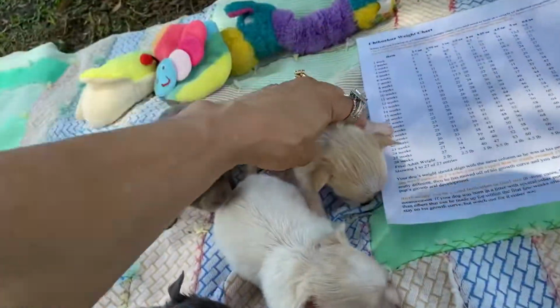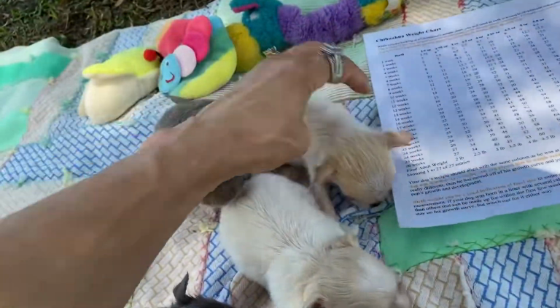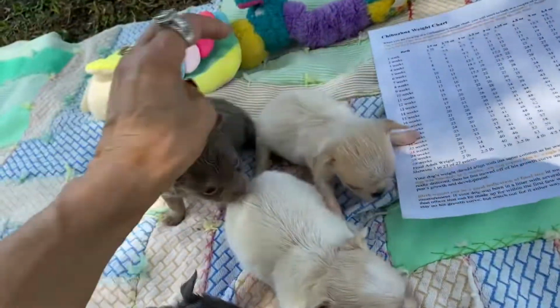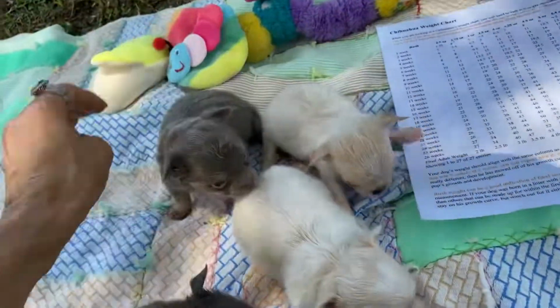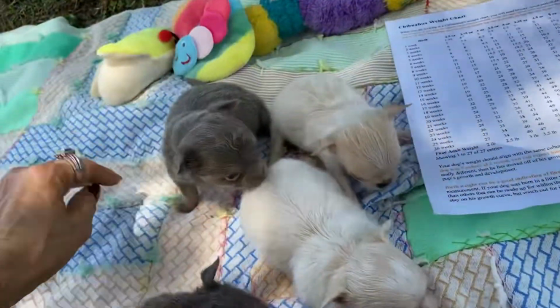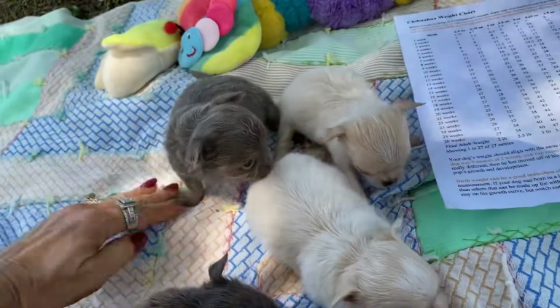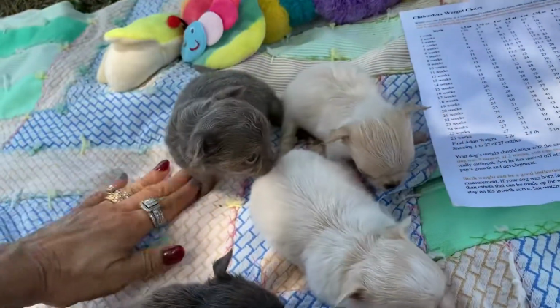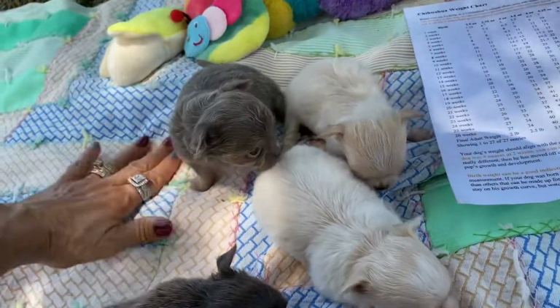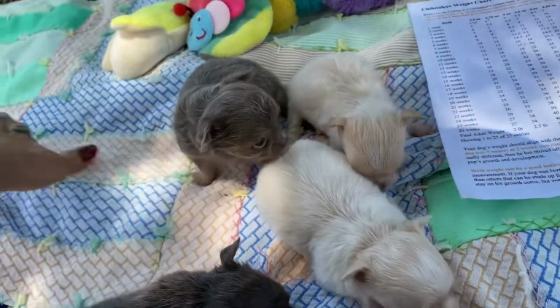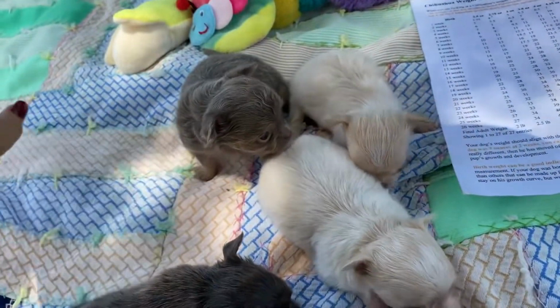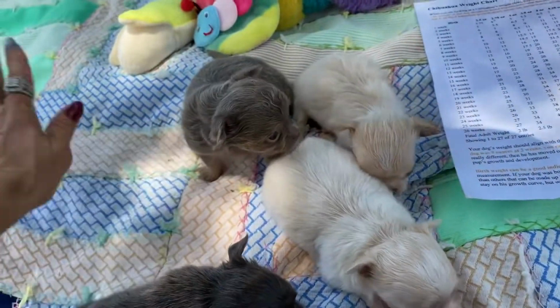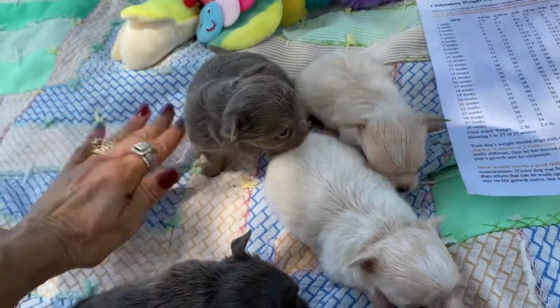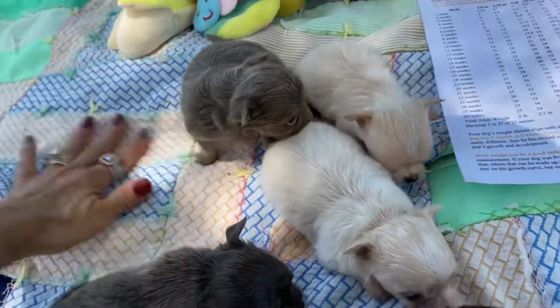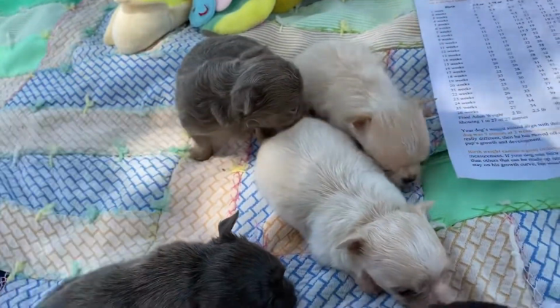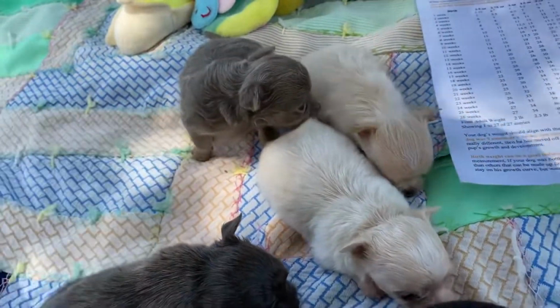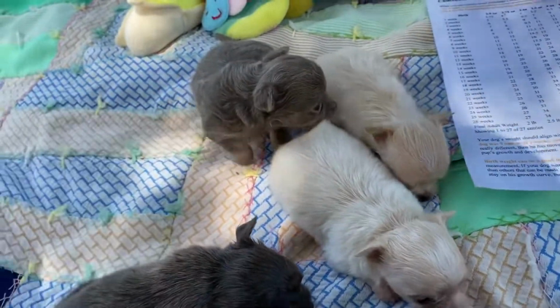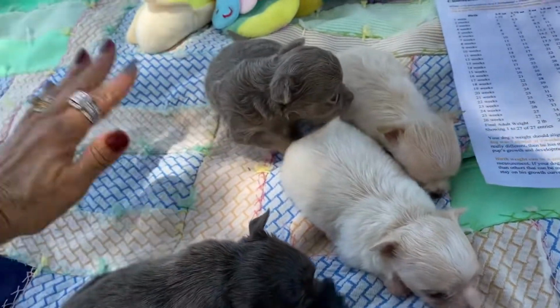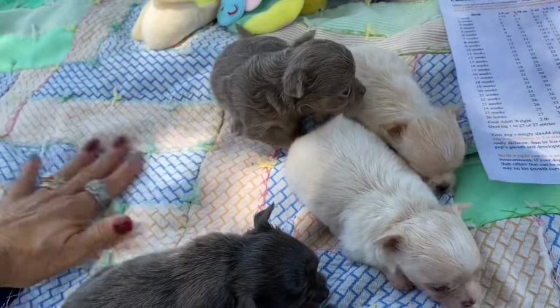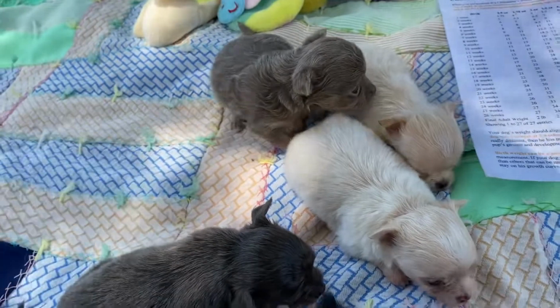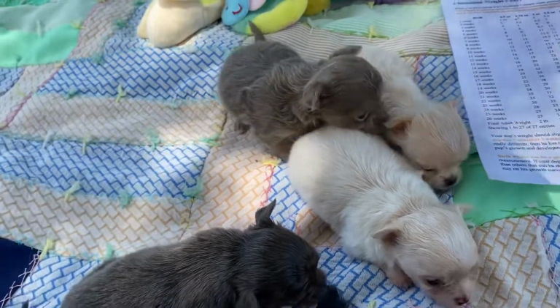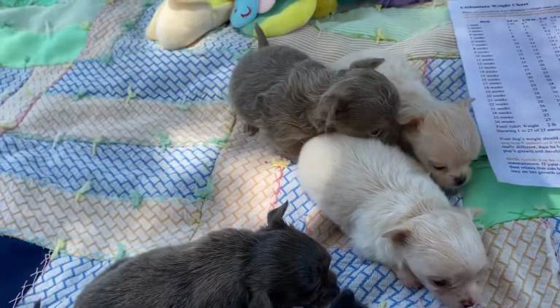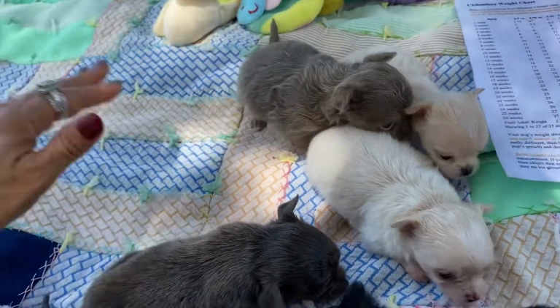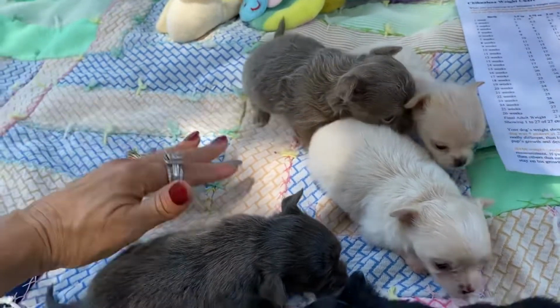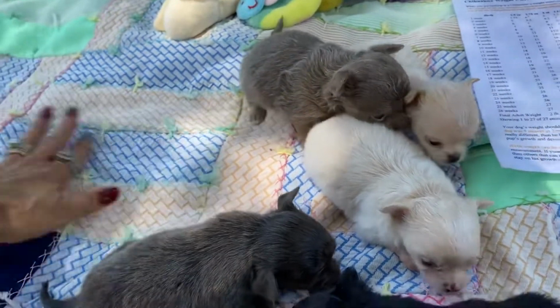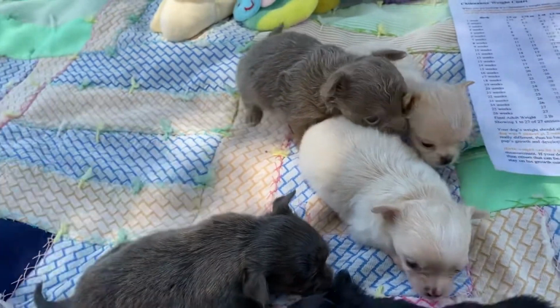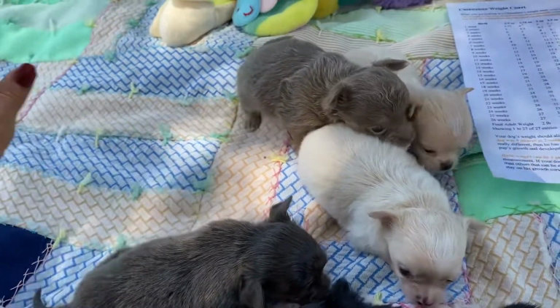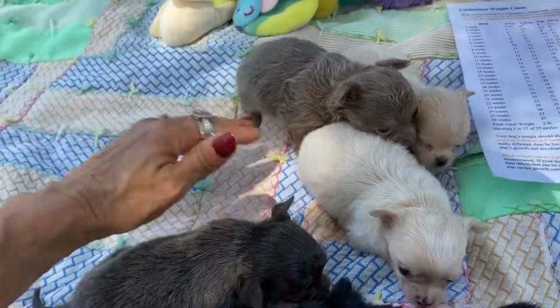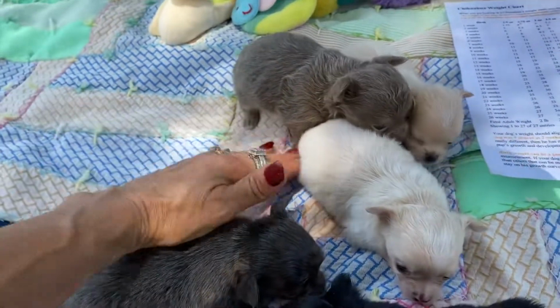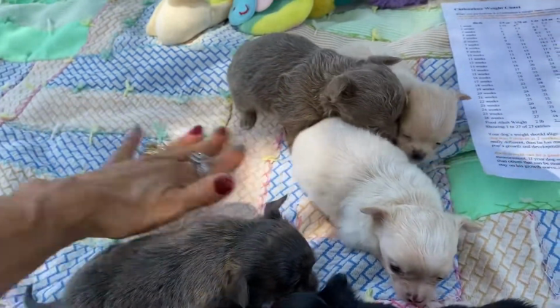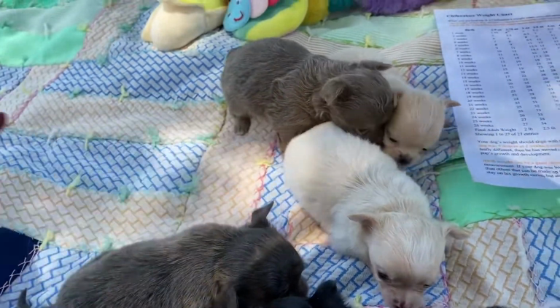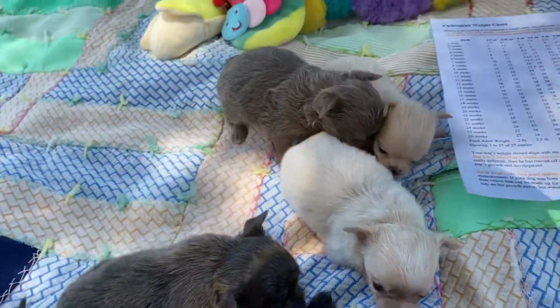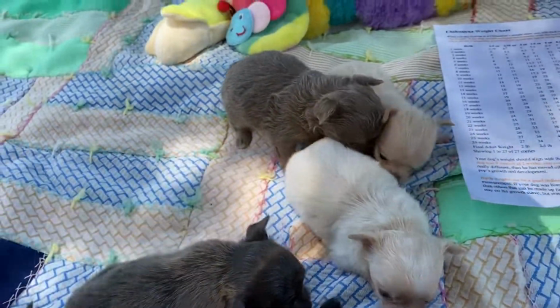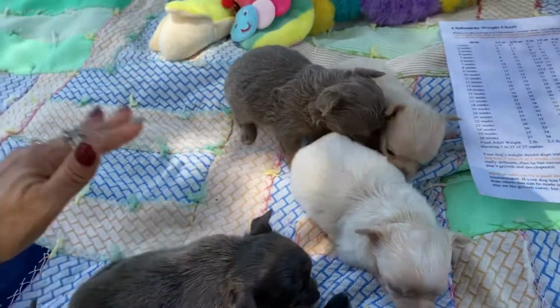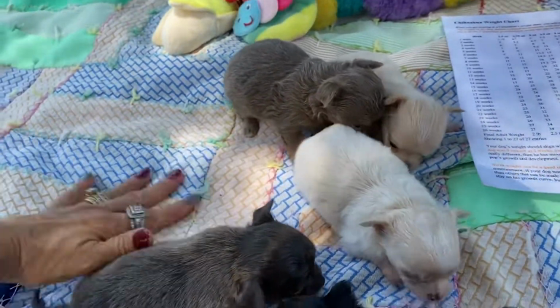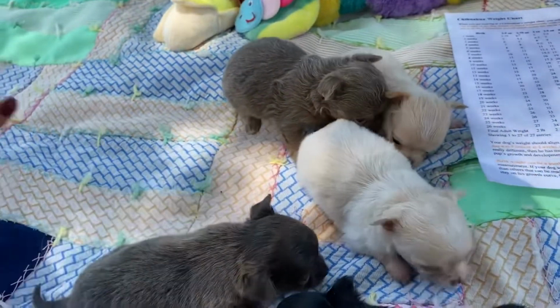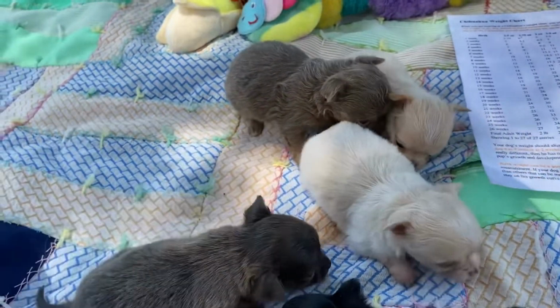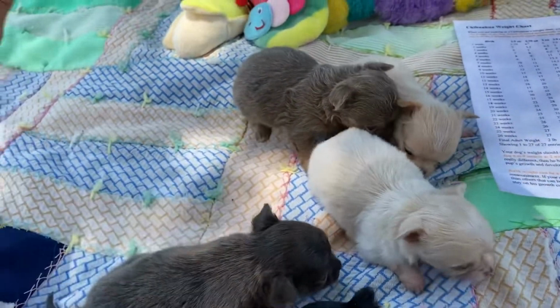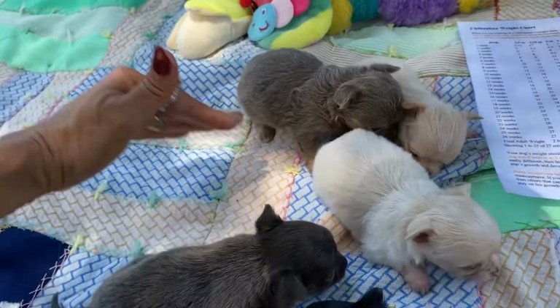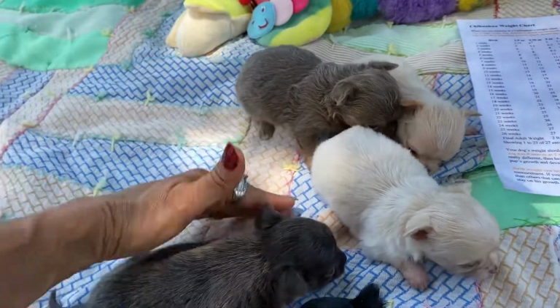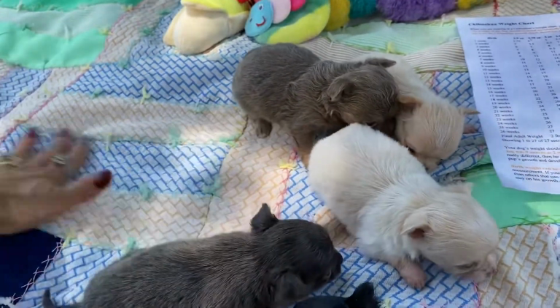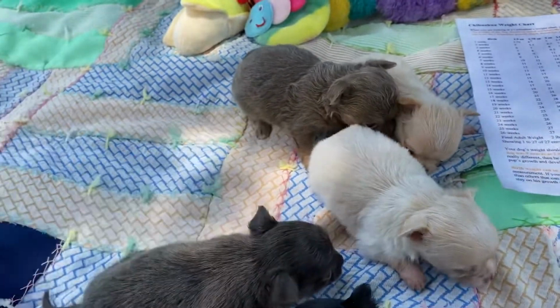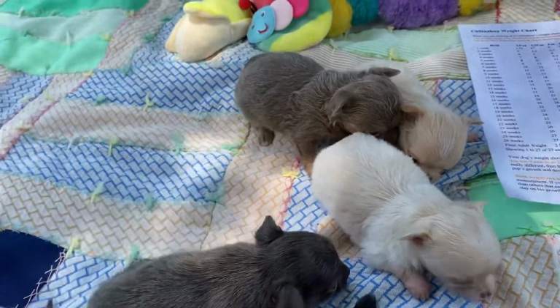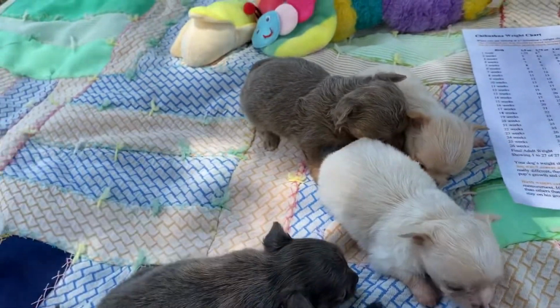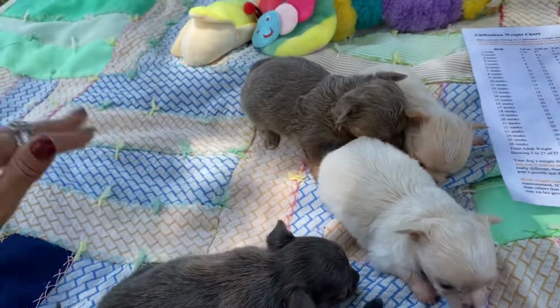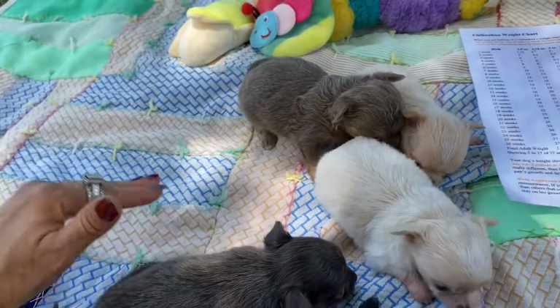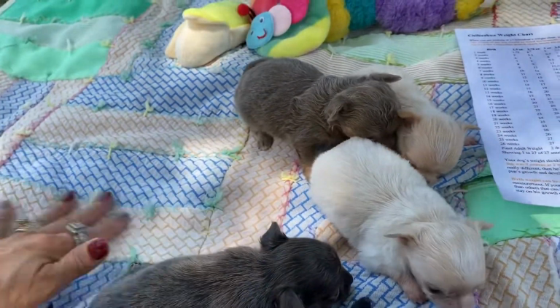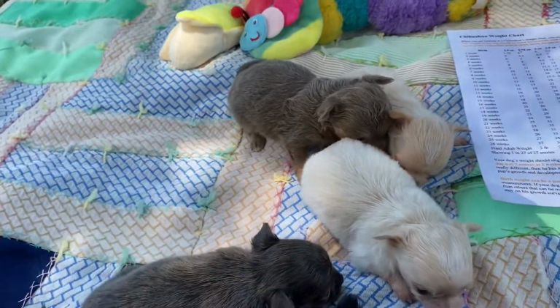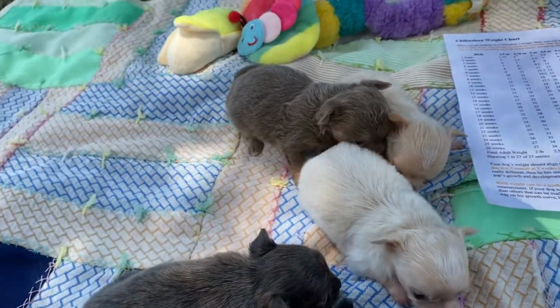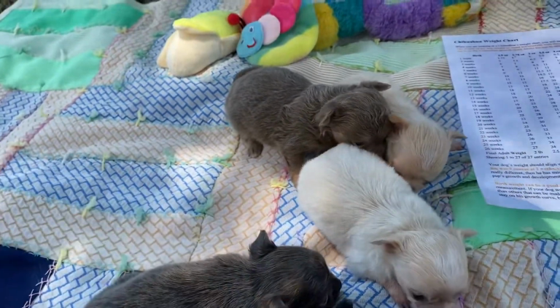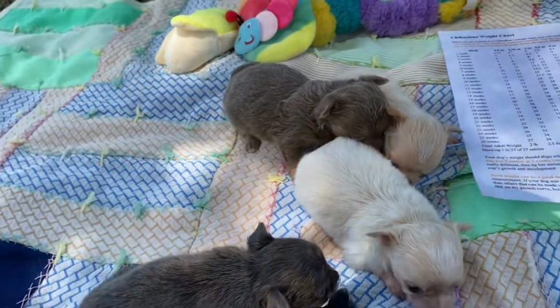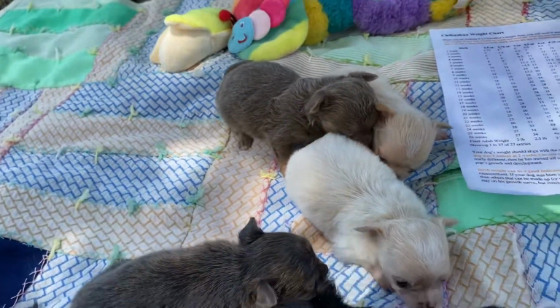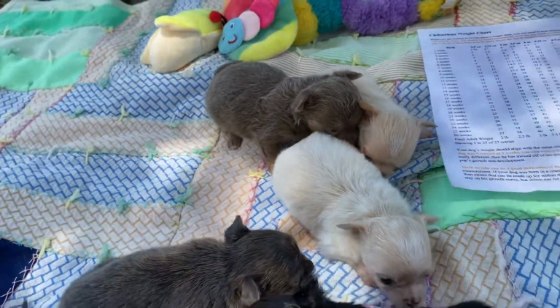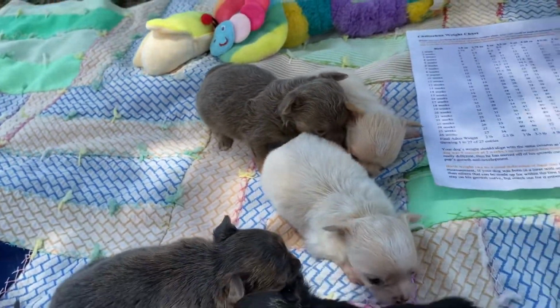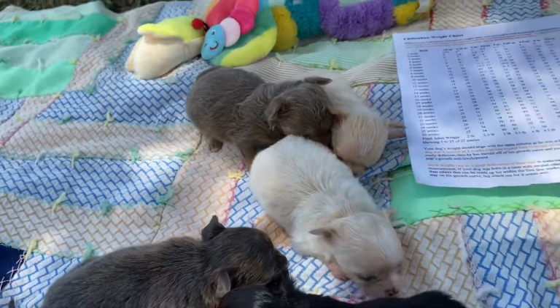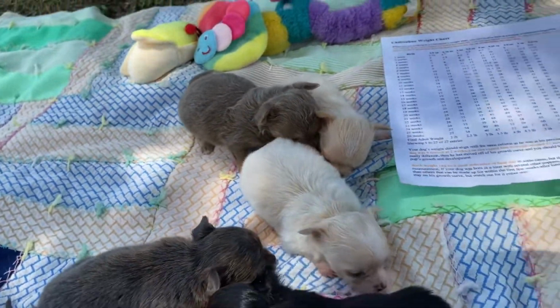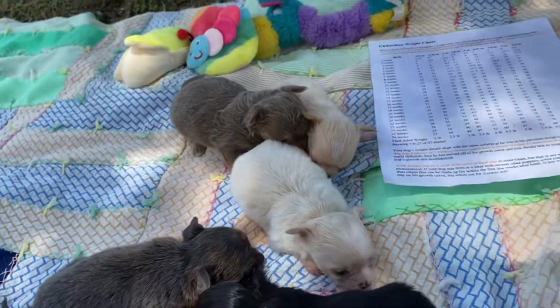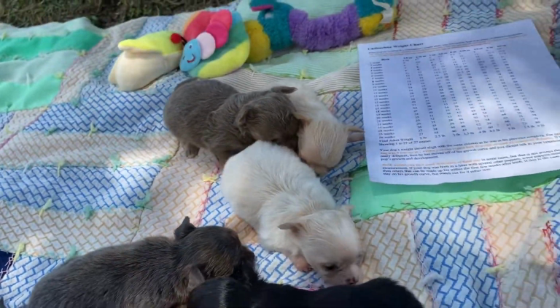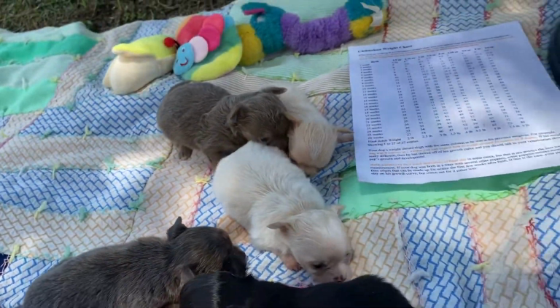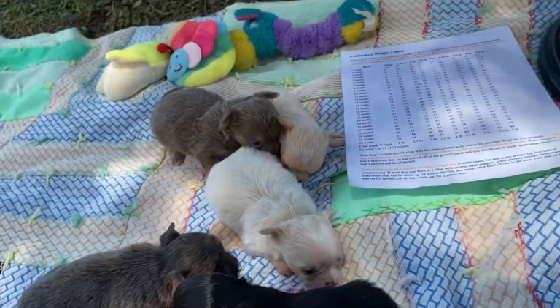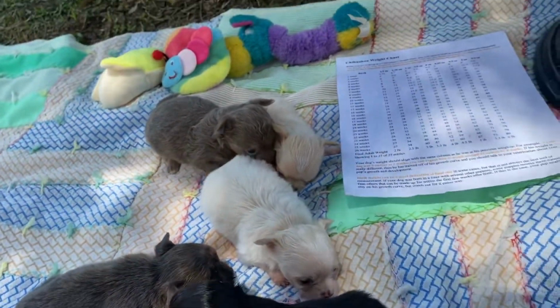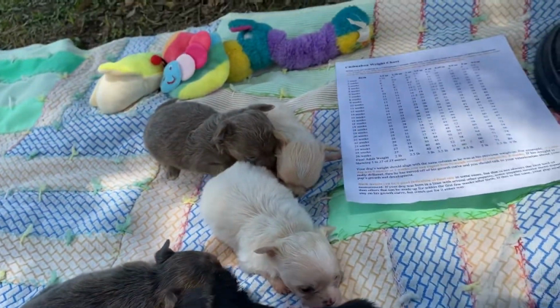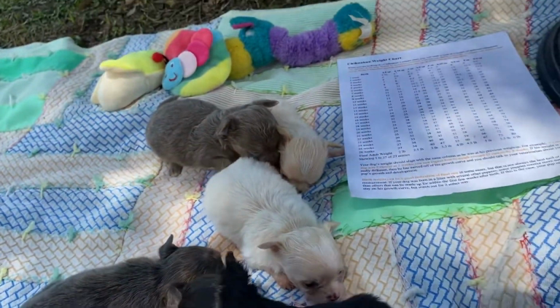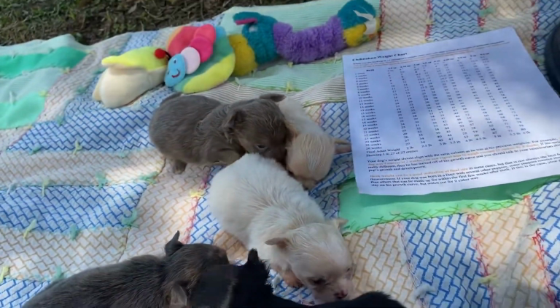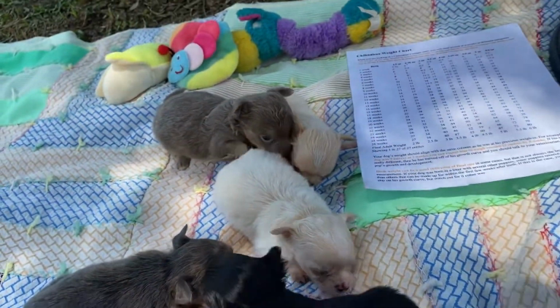And these ants have got to go. I don't like killing things, but you need to get away from here. I don't like ants around my babies.